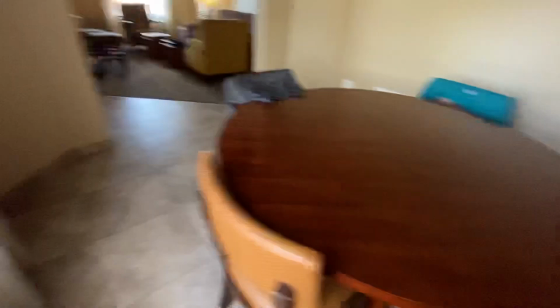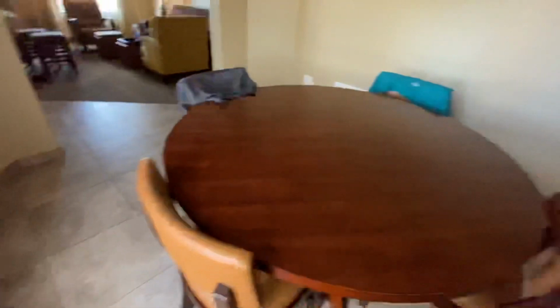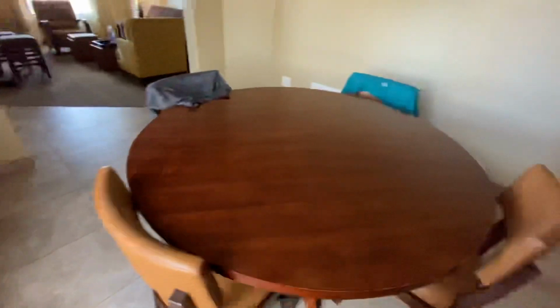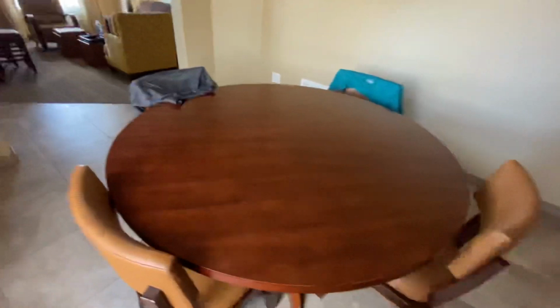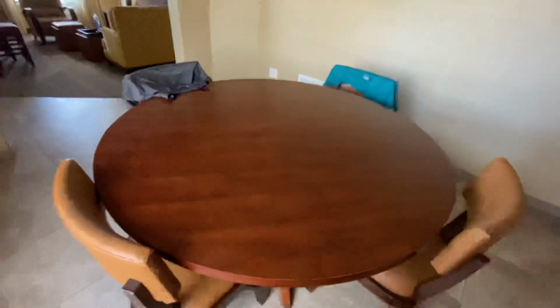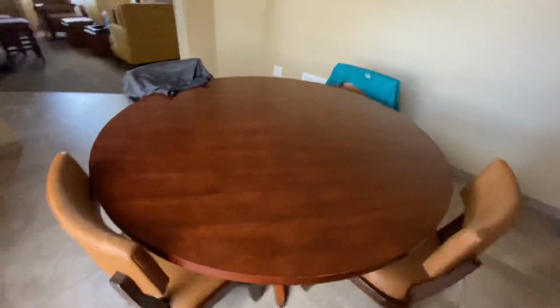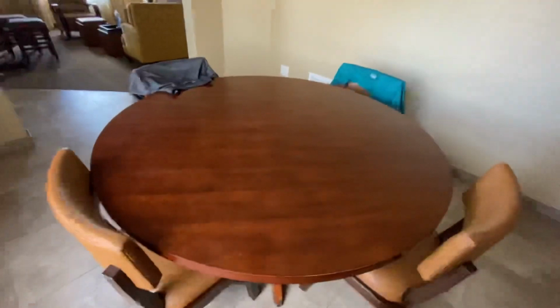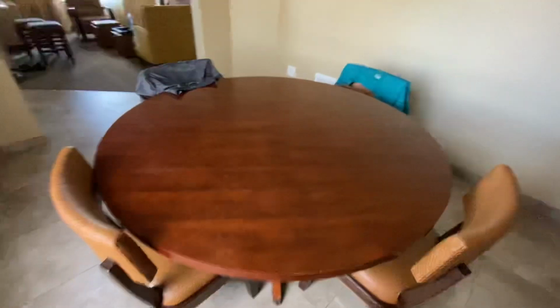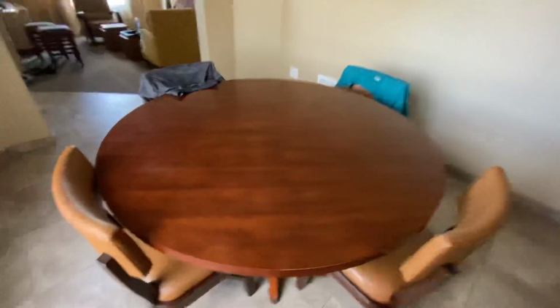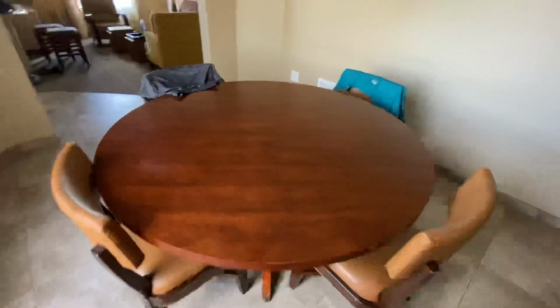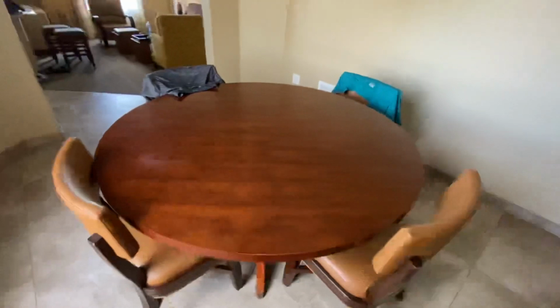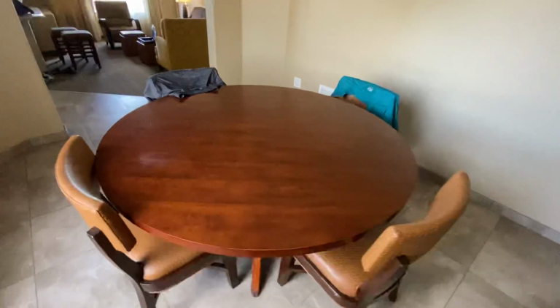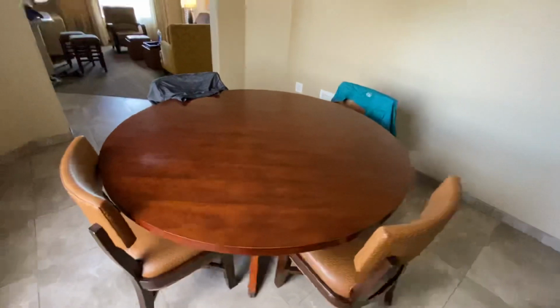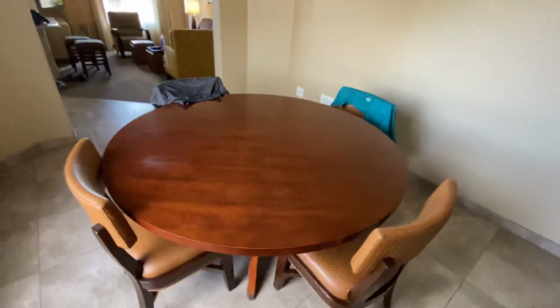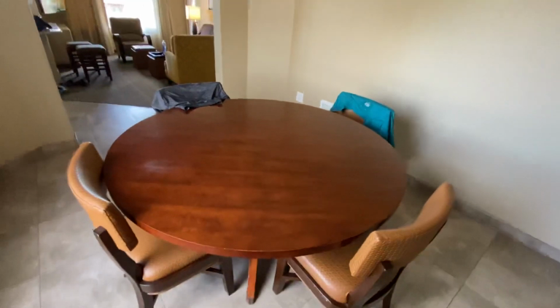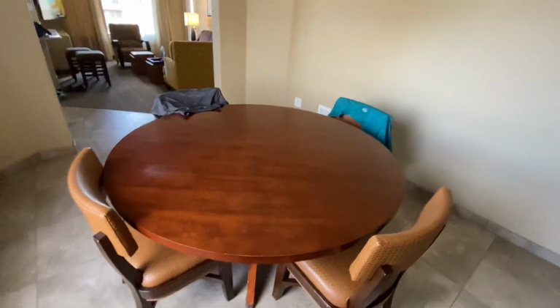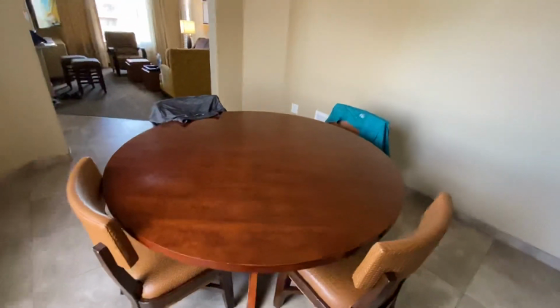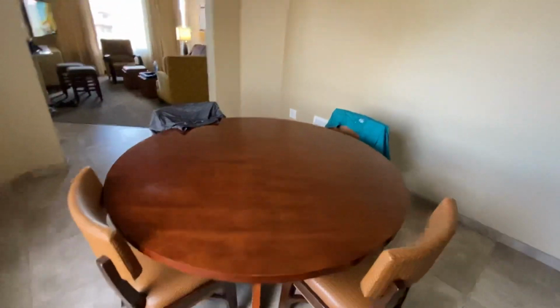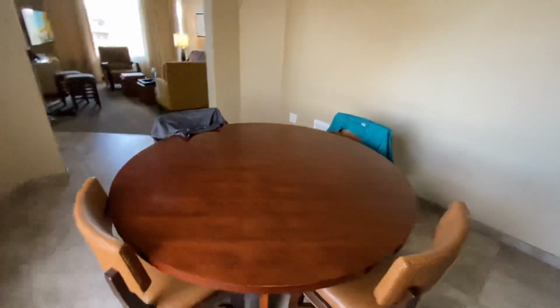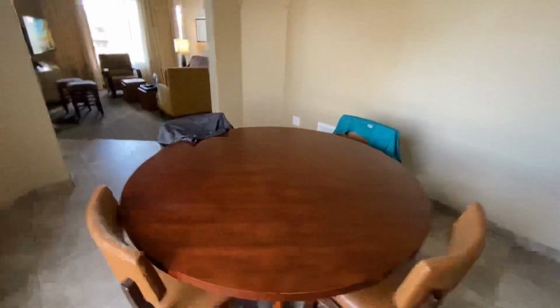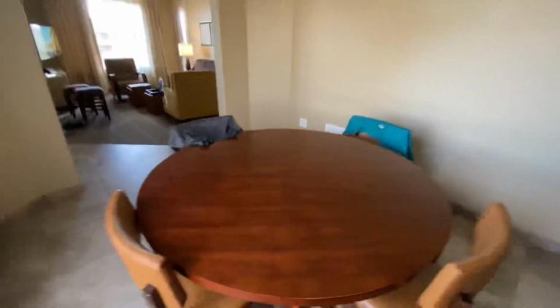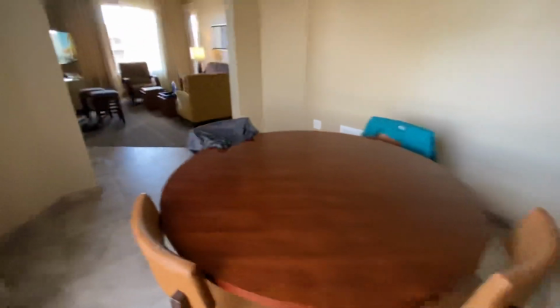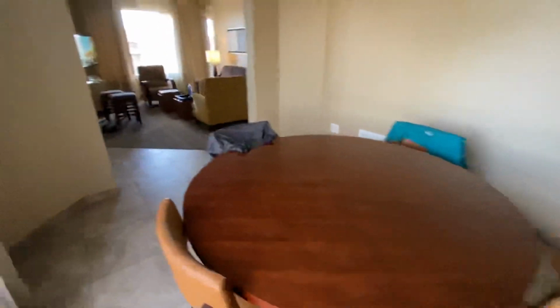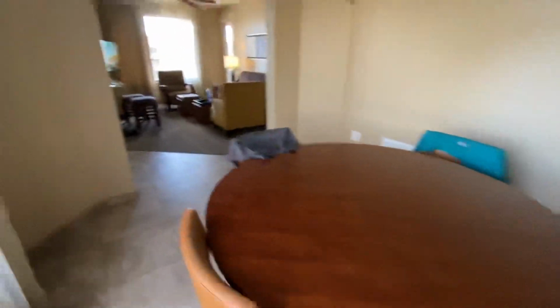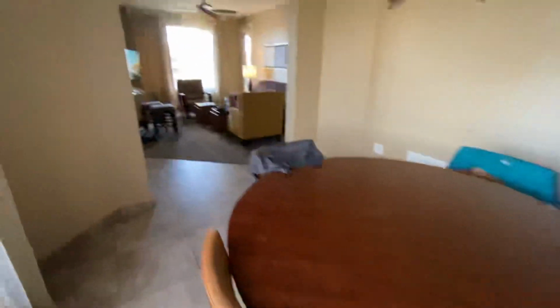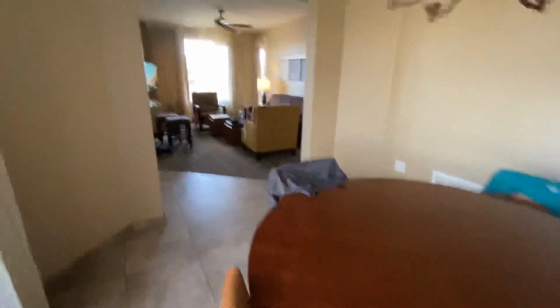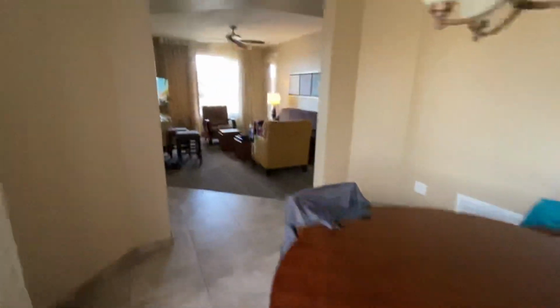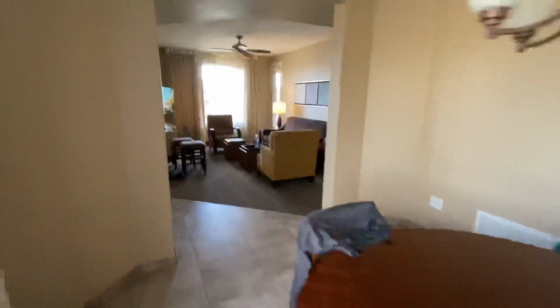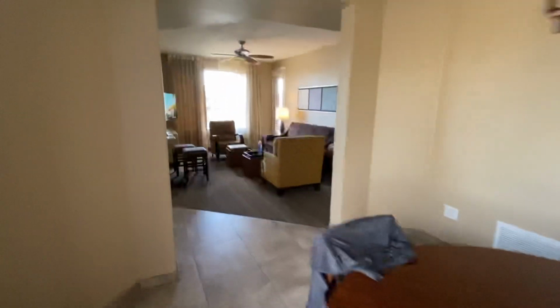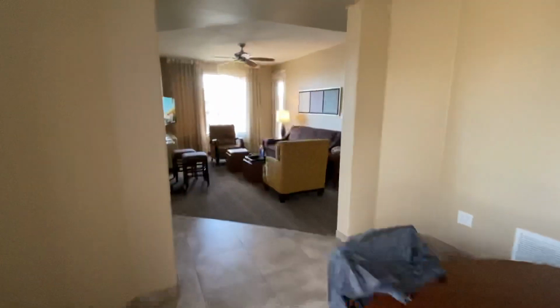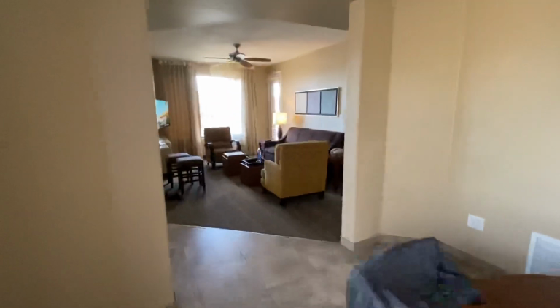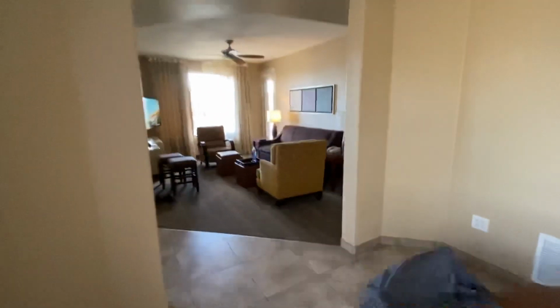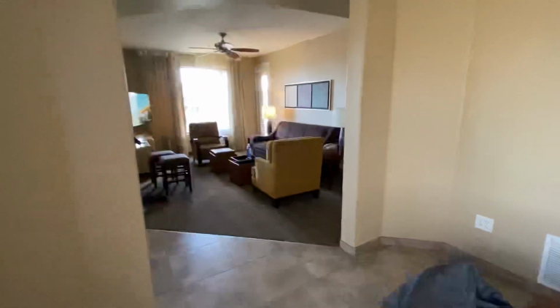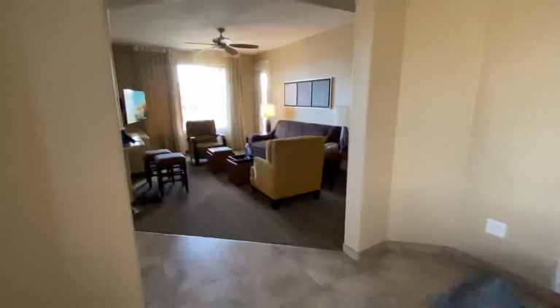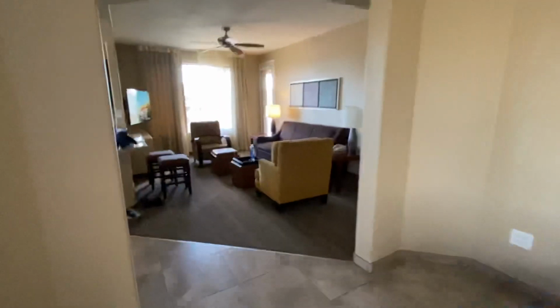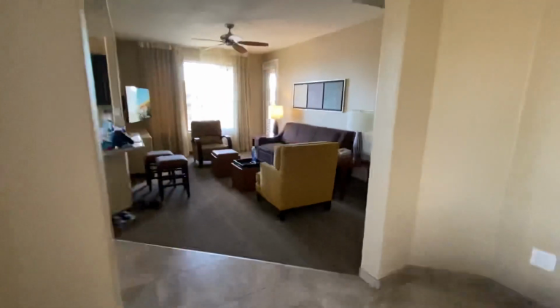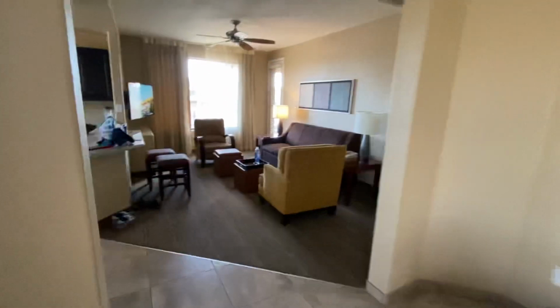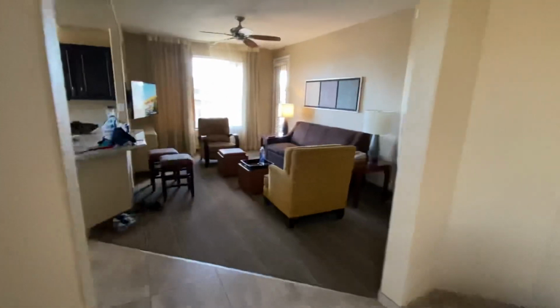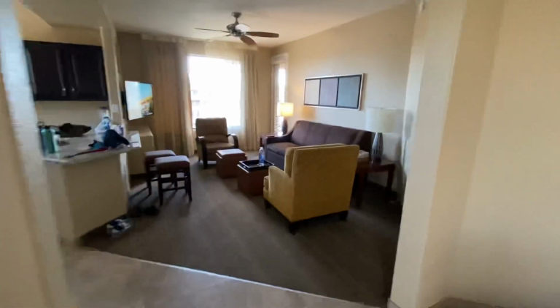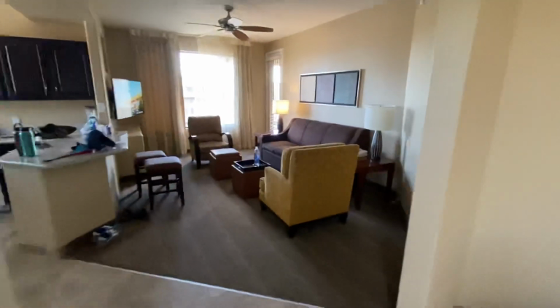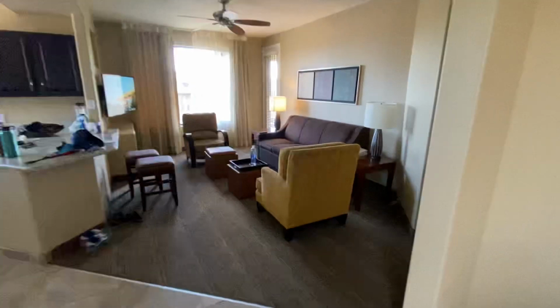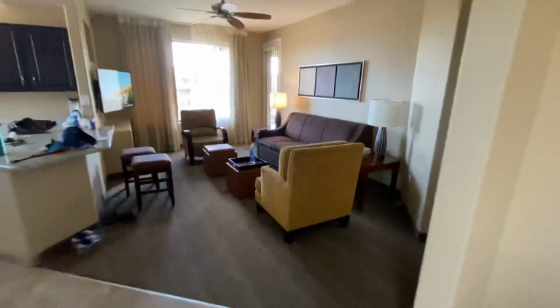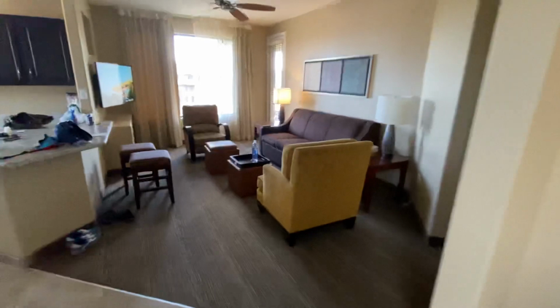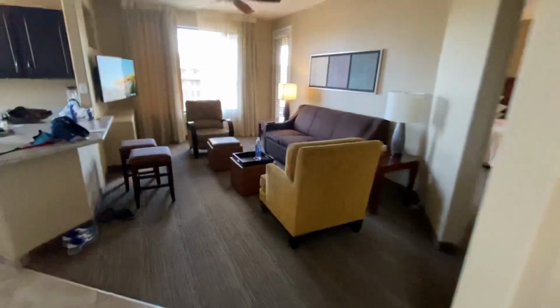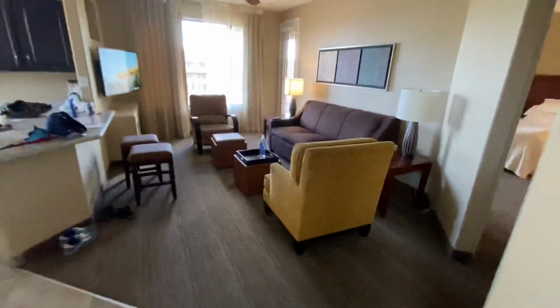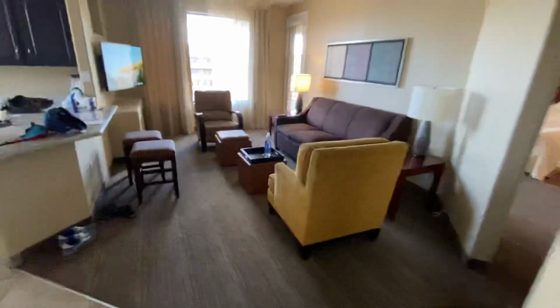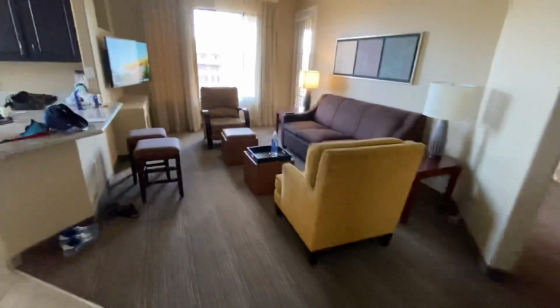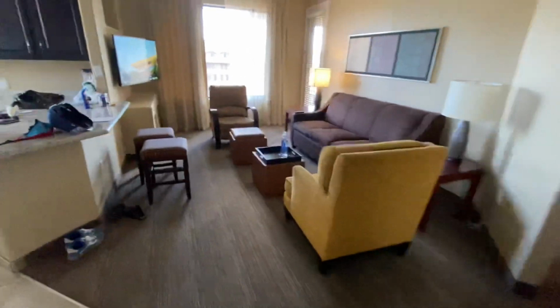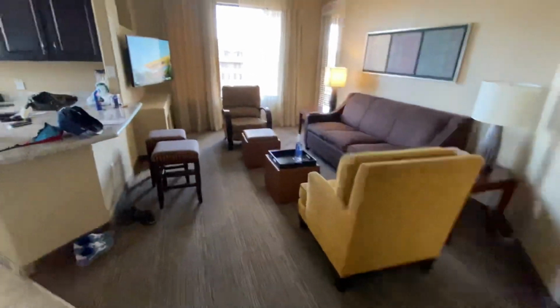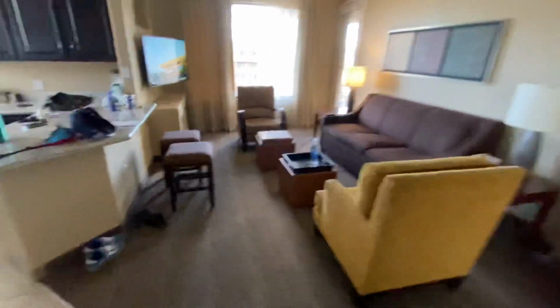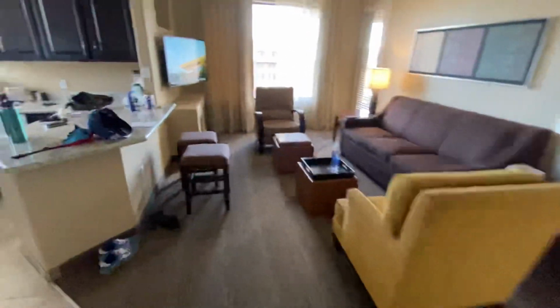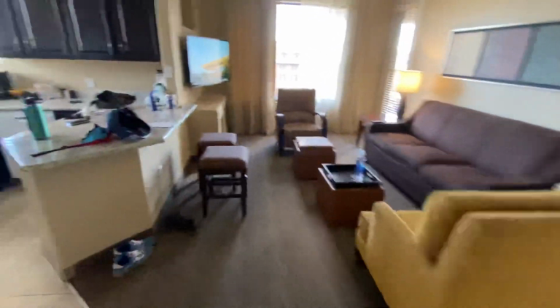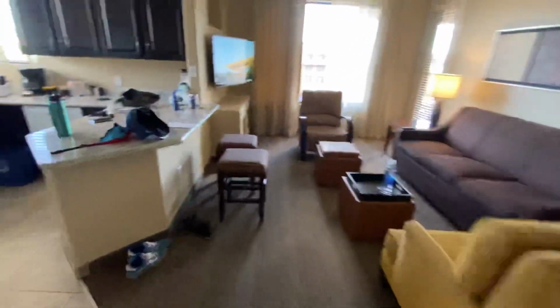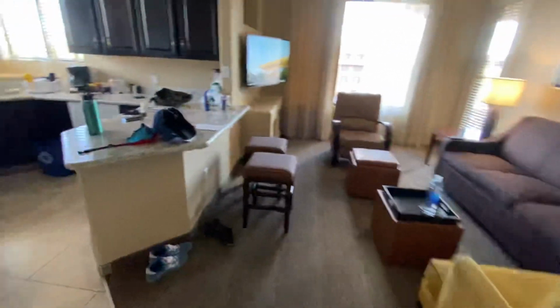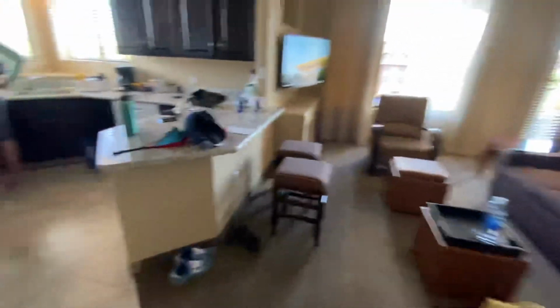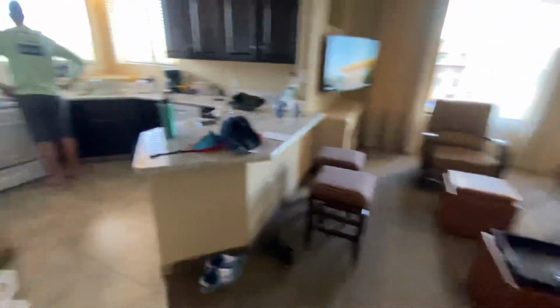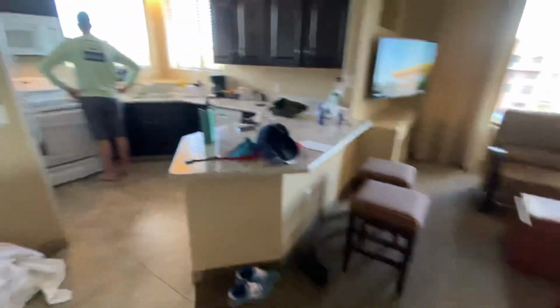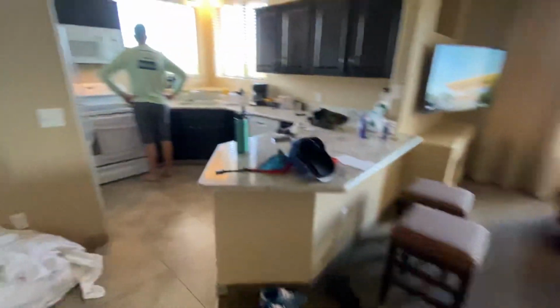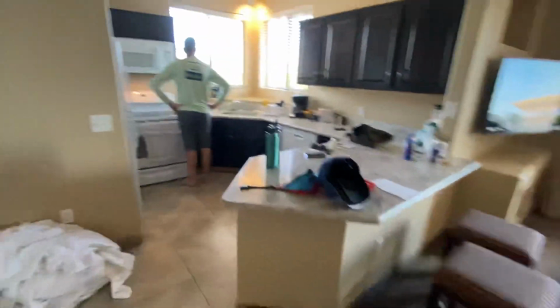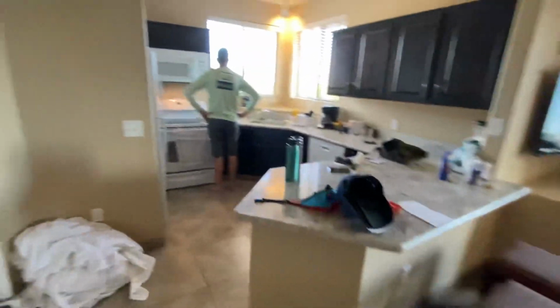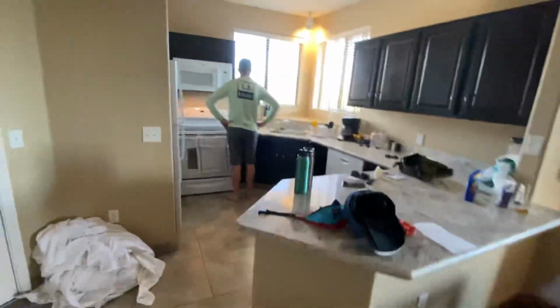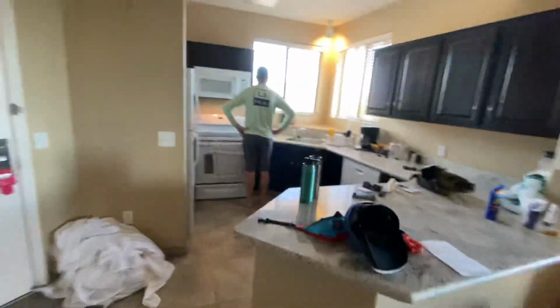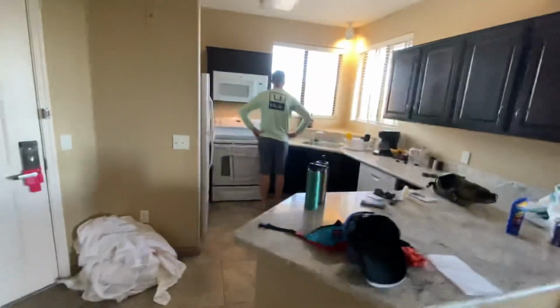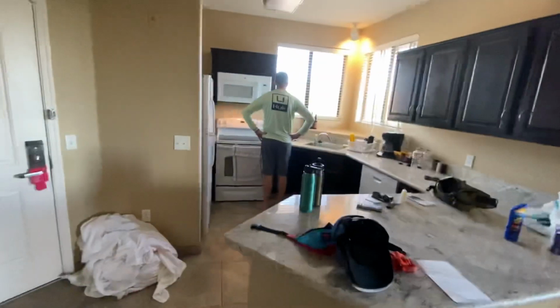This is our little dining table. And then we got our living room and our kitchen.